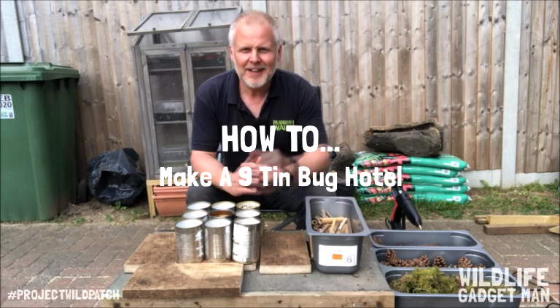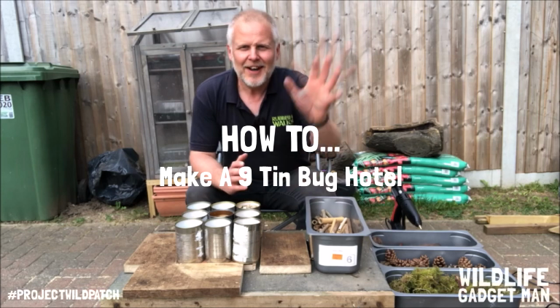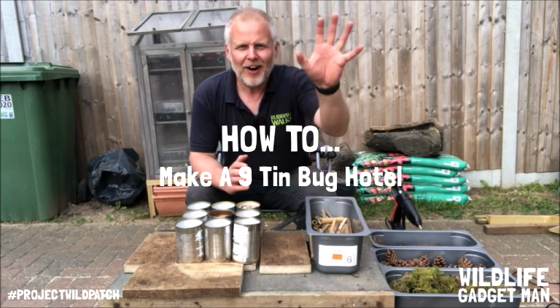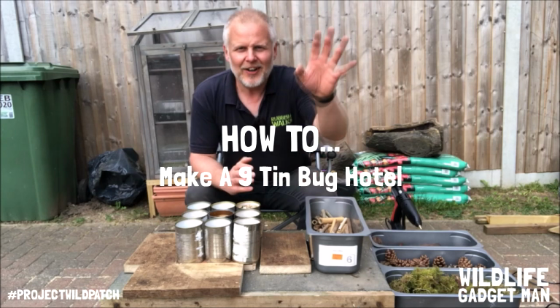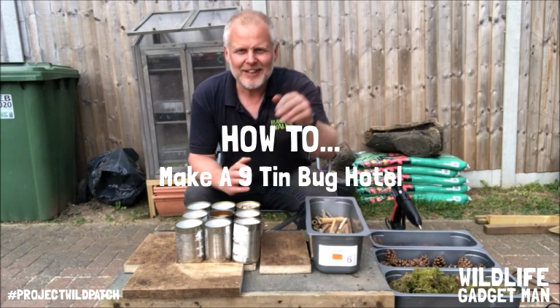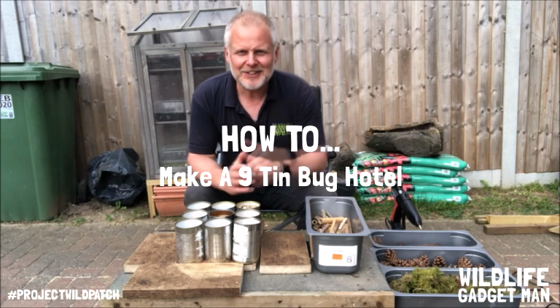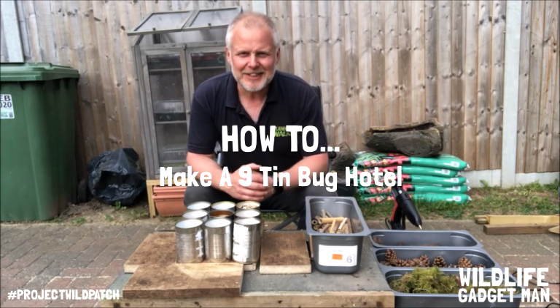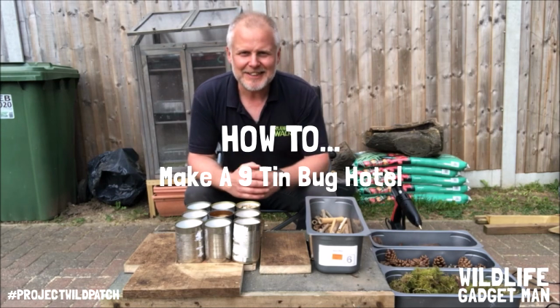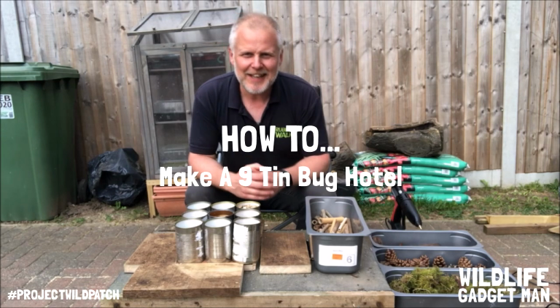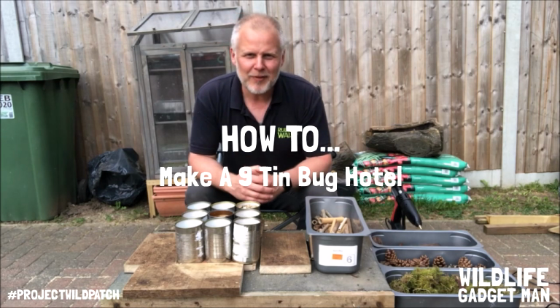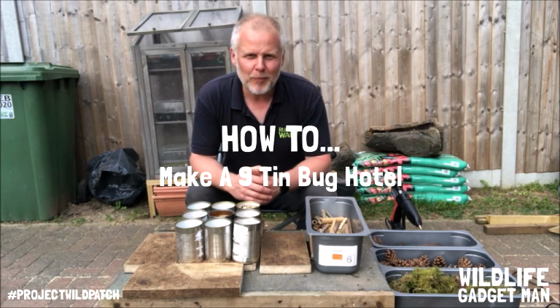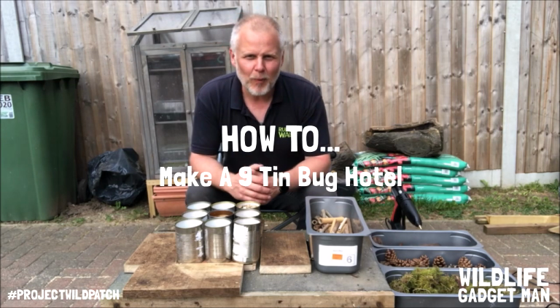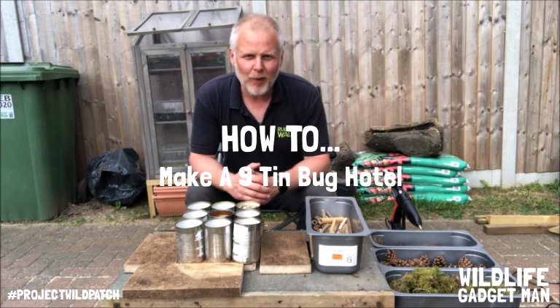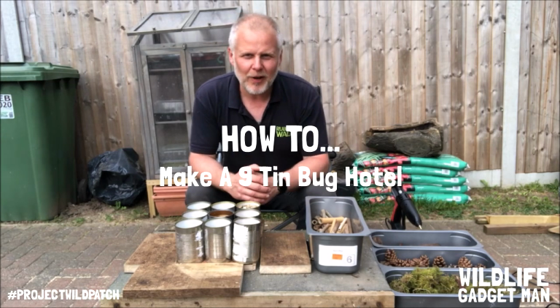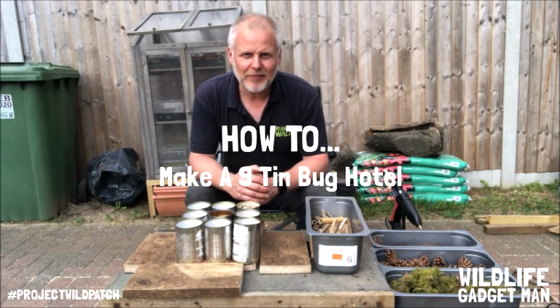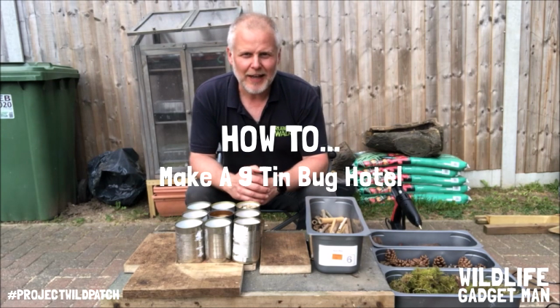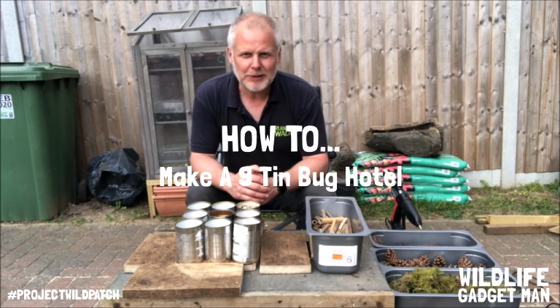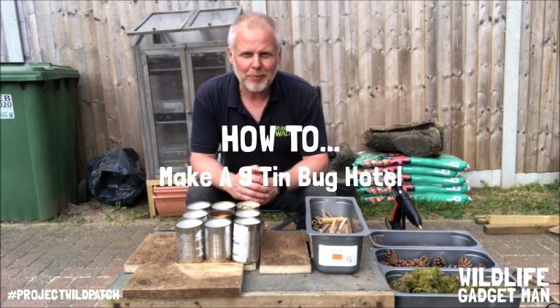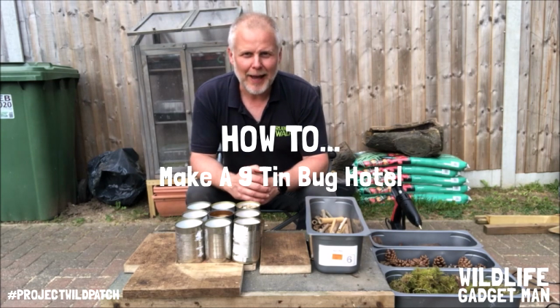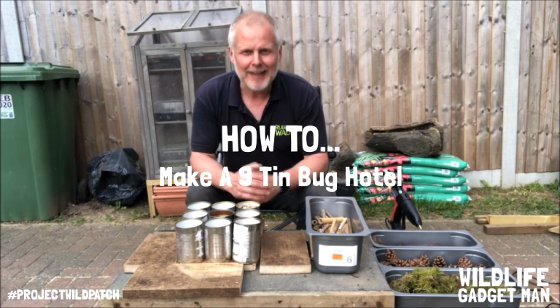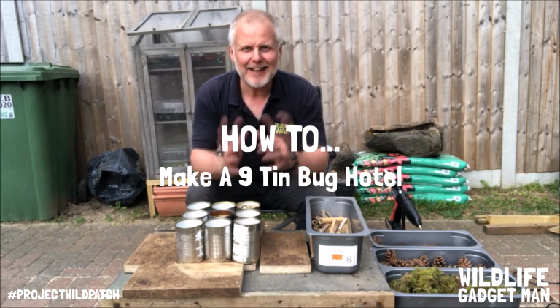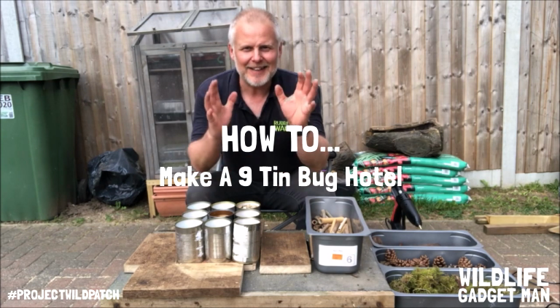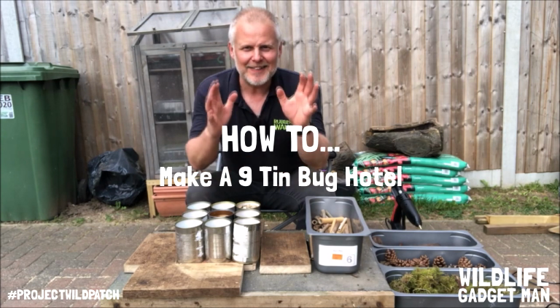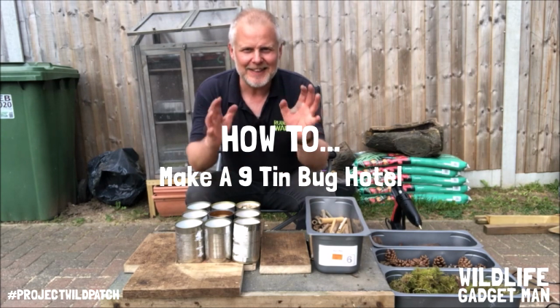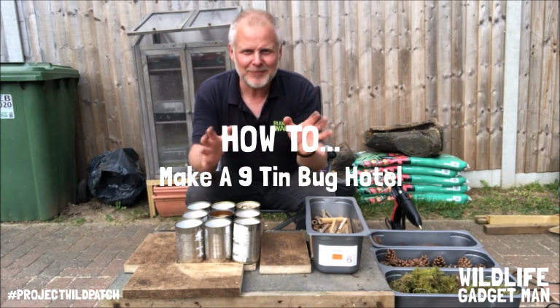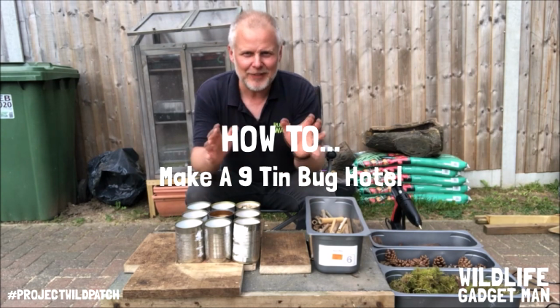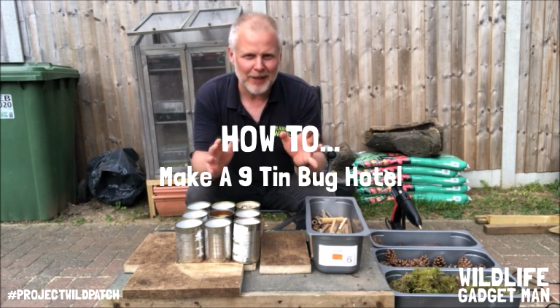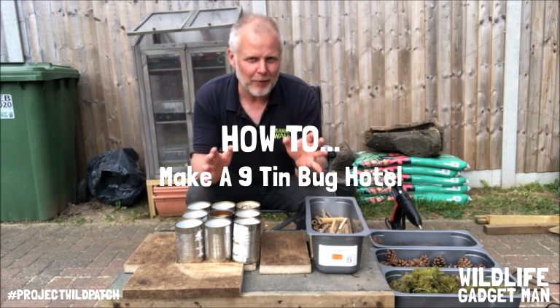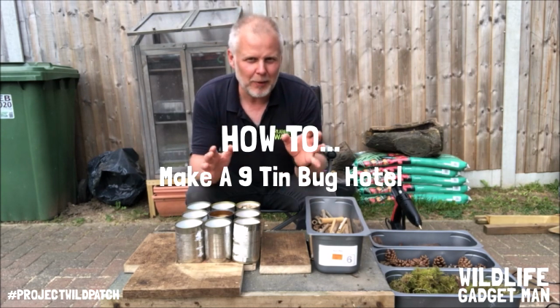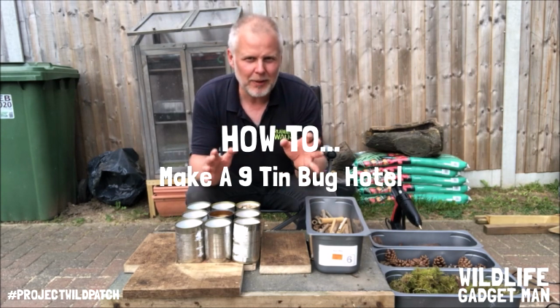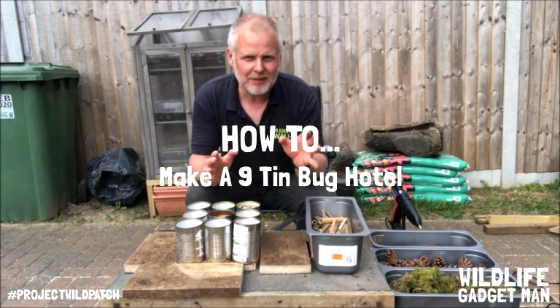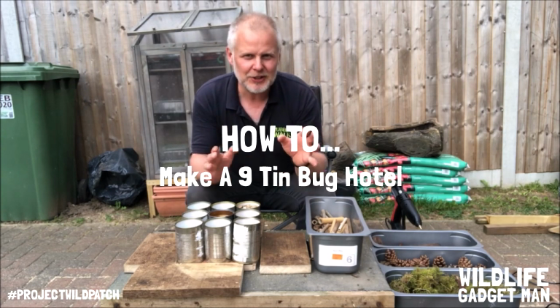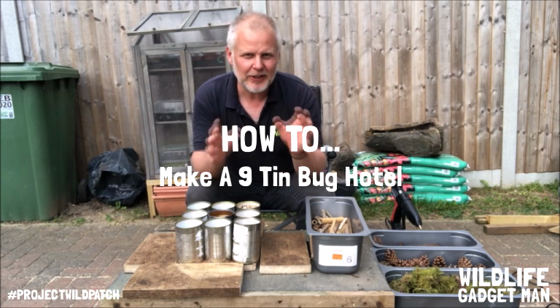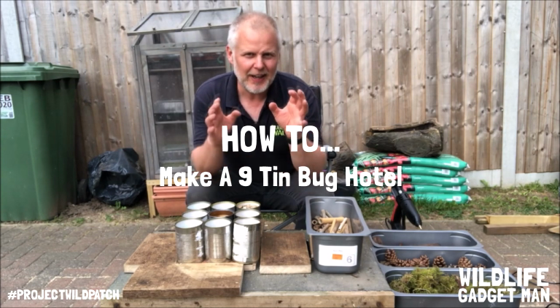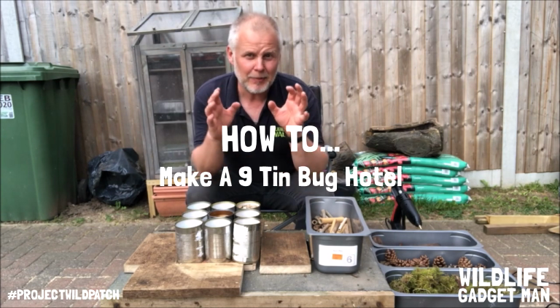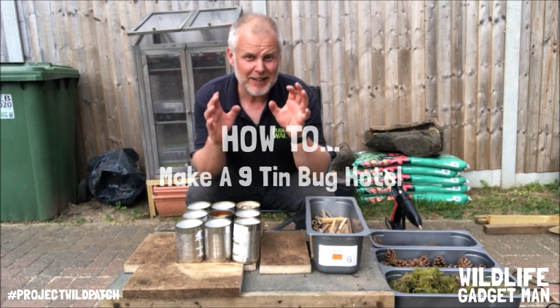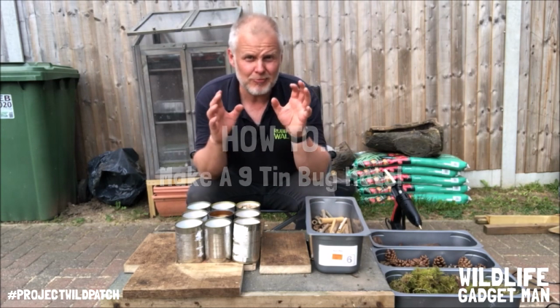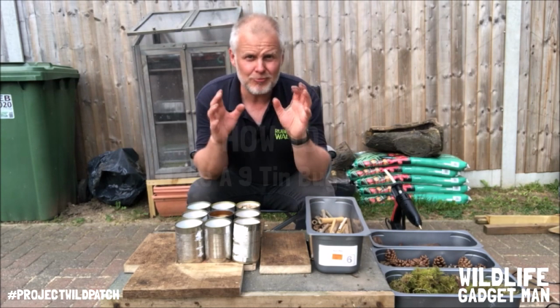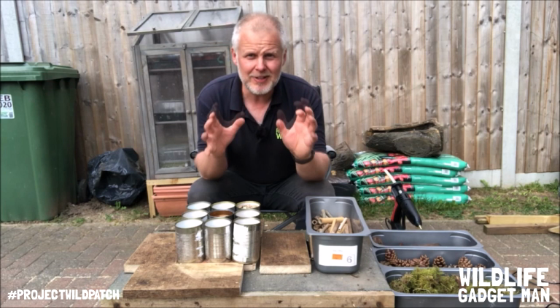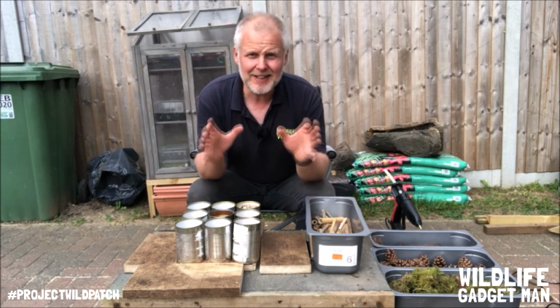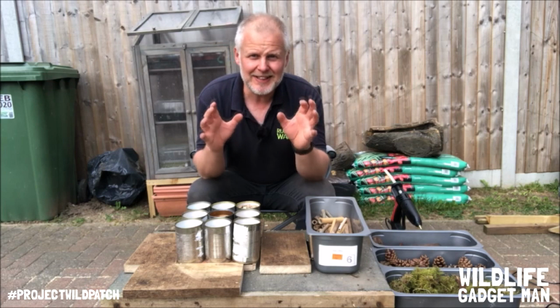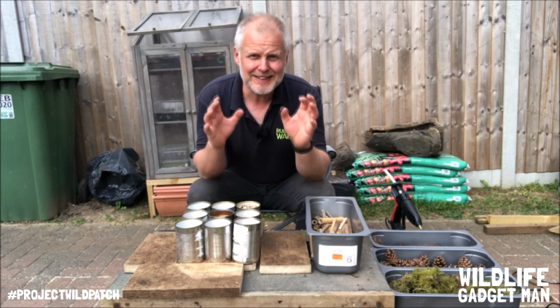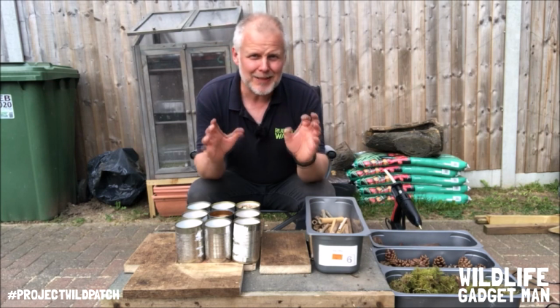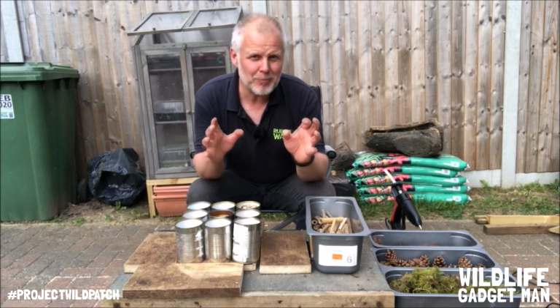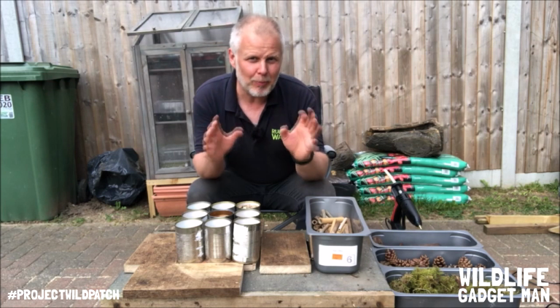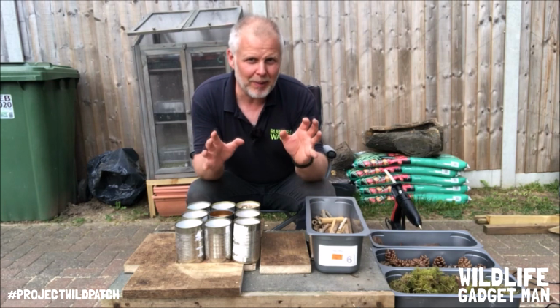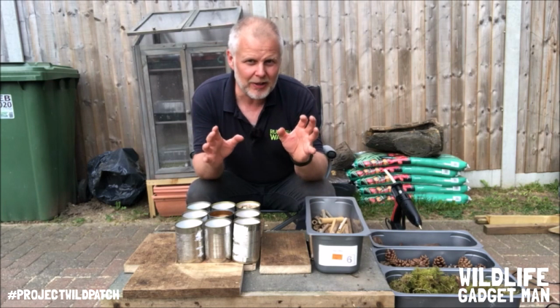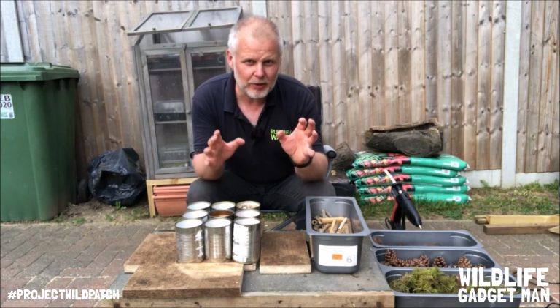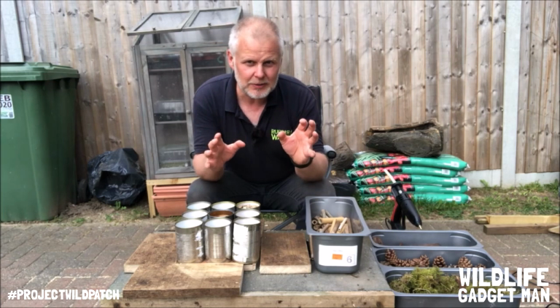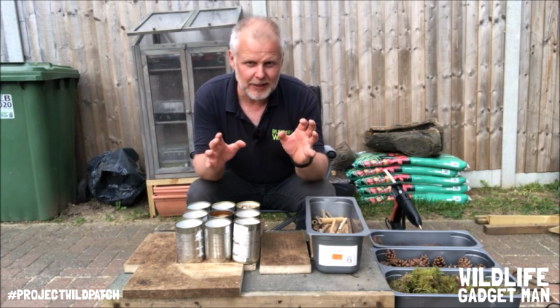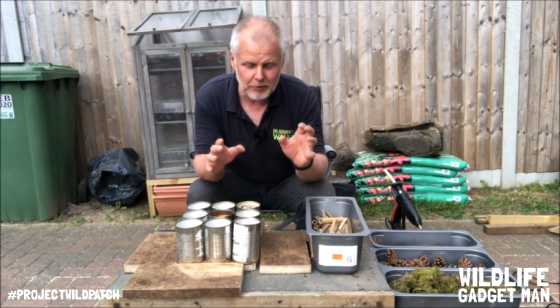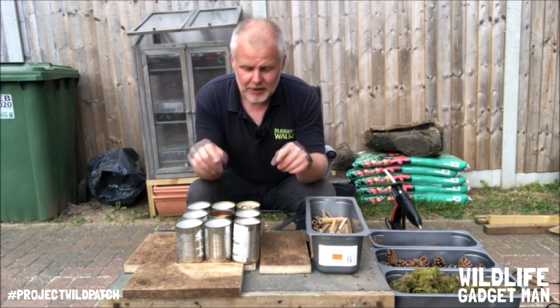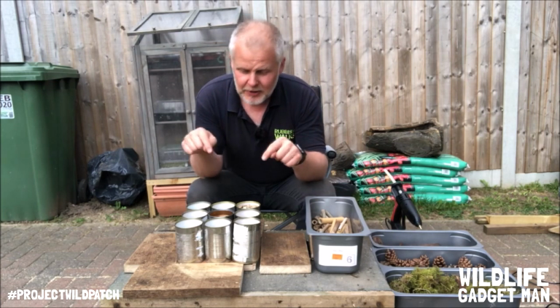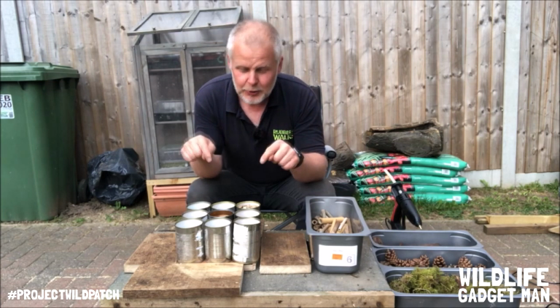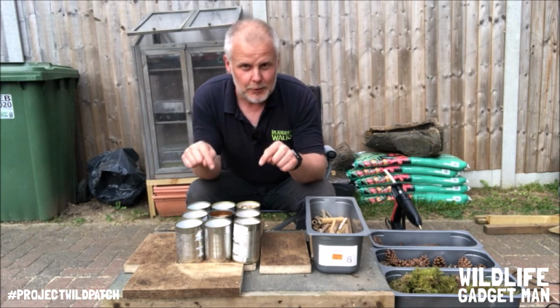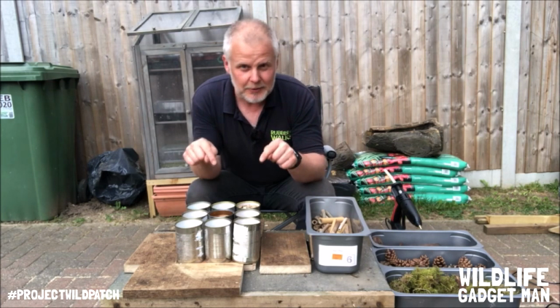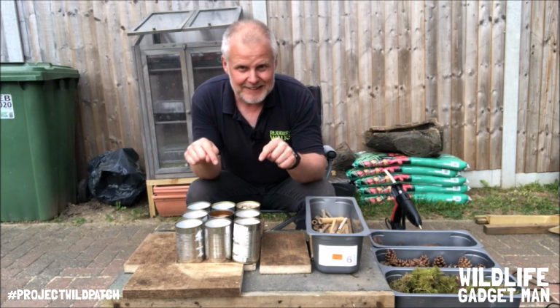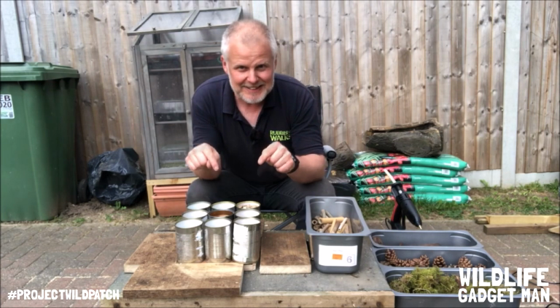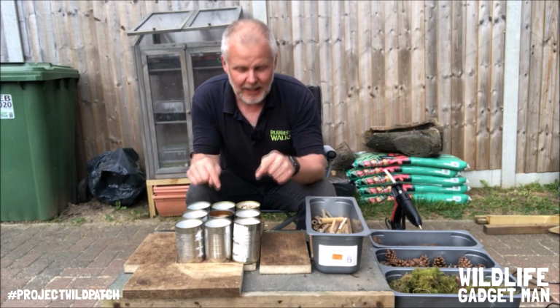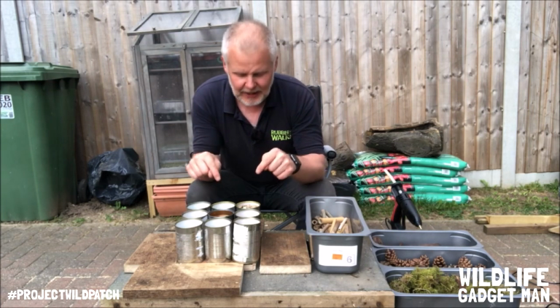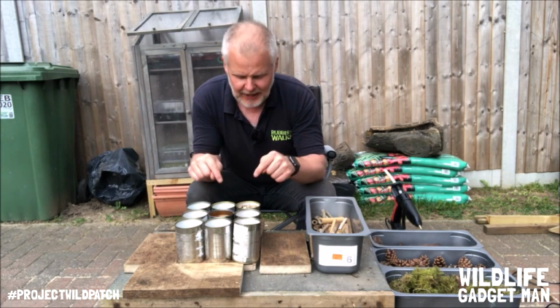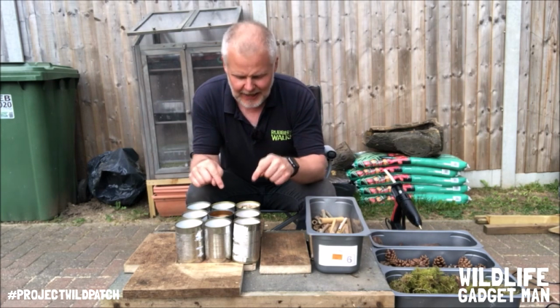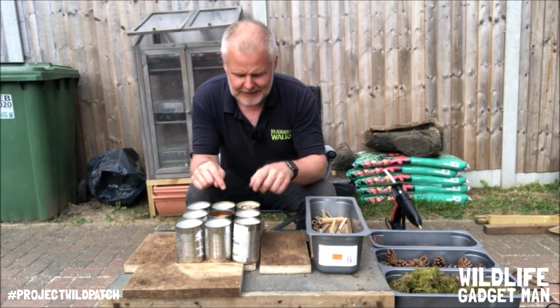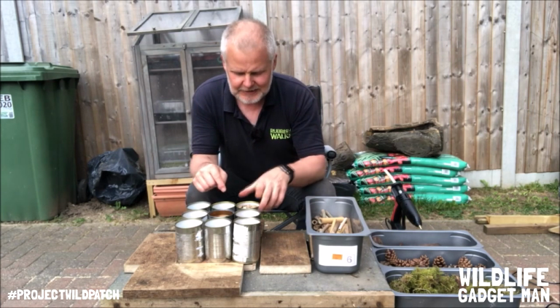Hi, it's Jason here from Wildlife Gadget Man, and in this video I'm going to show you how to make a really simple bug hotel using tin cans.